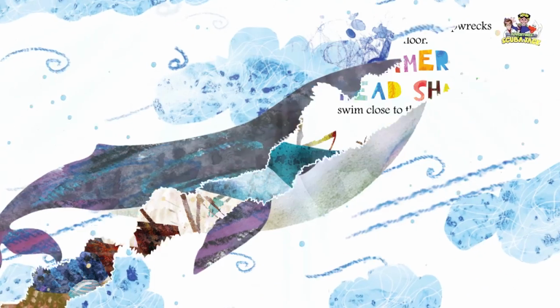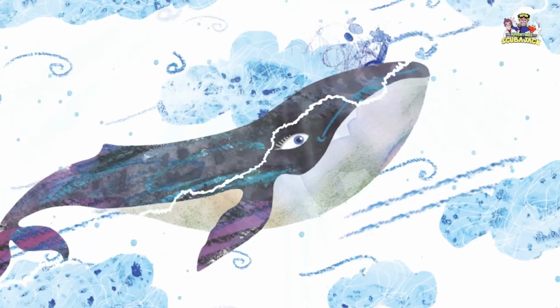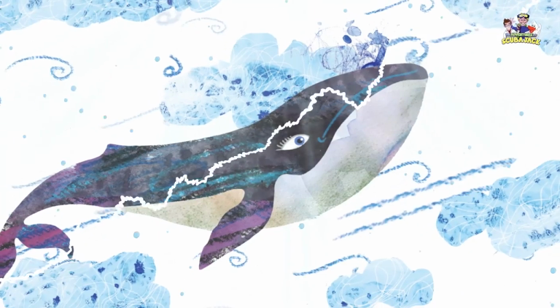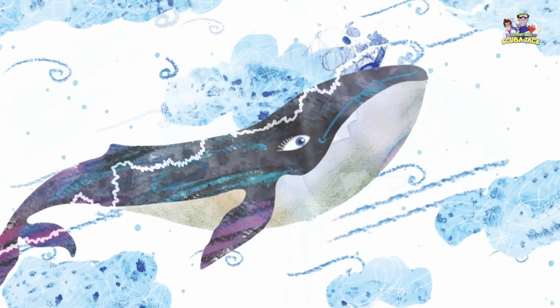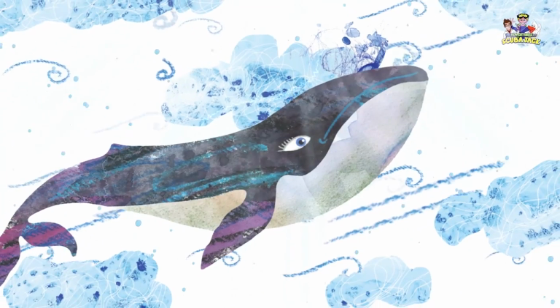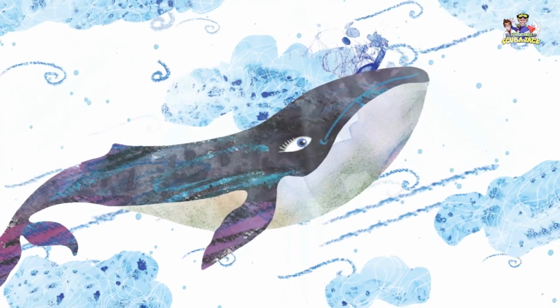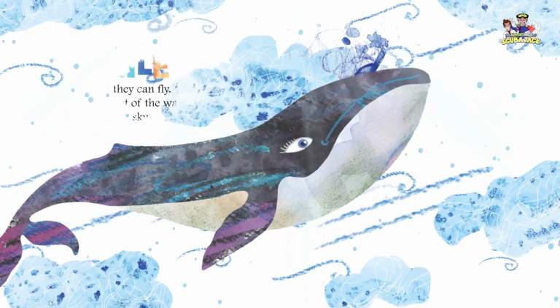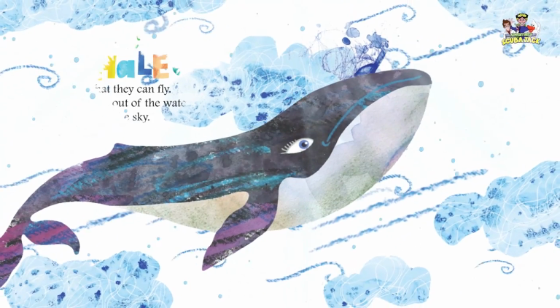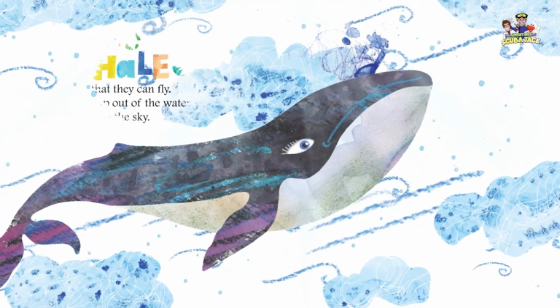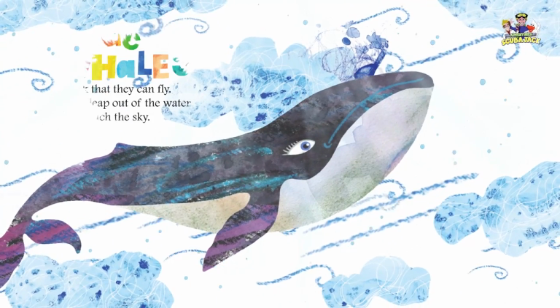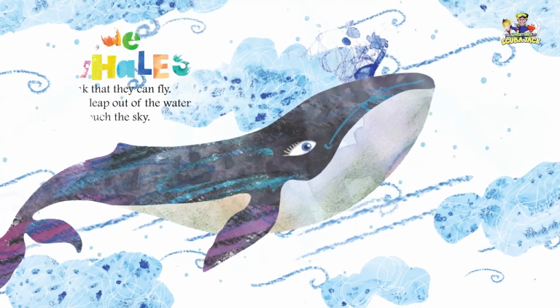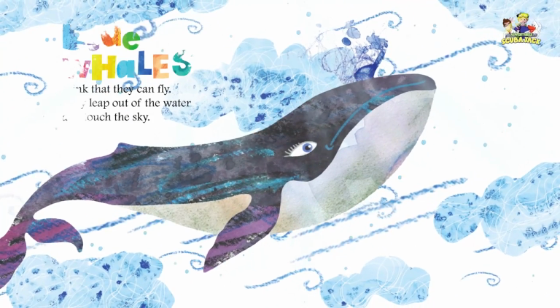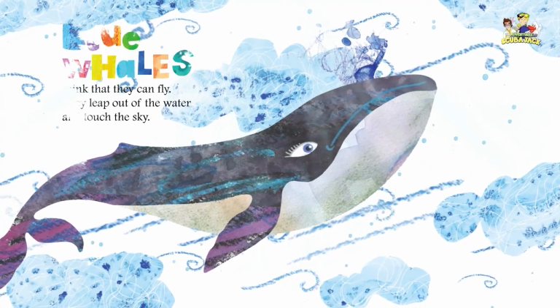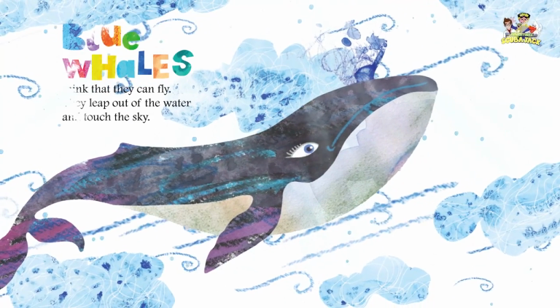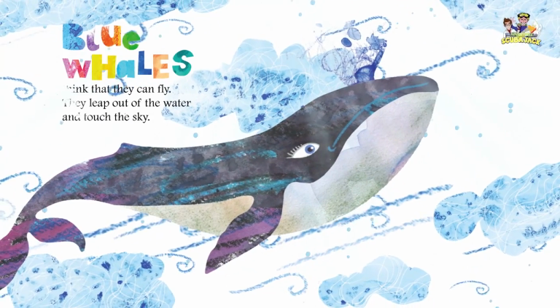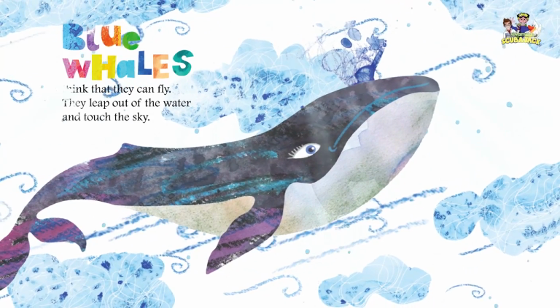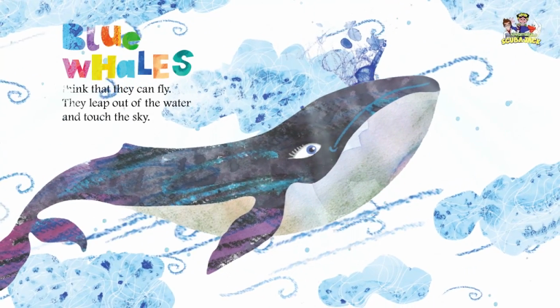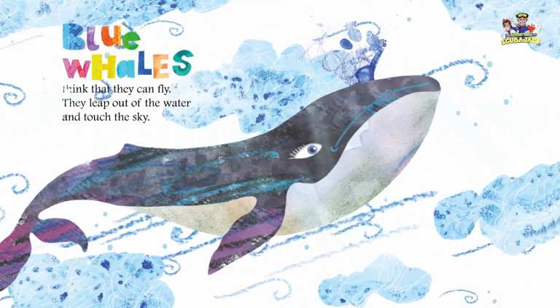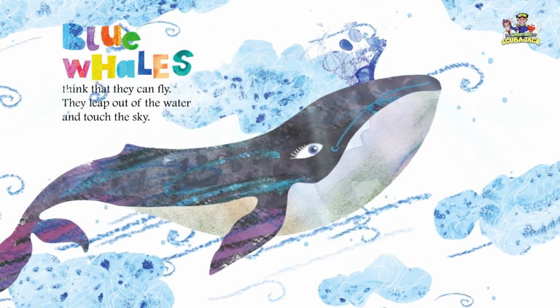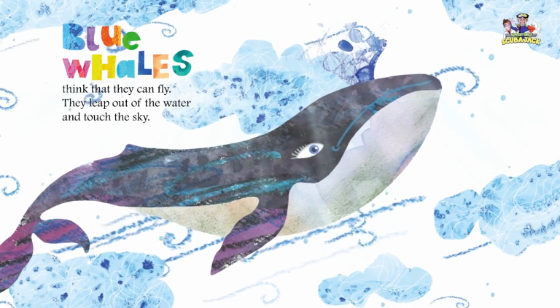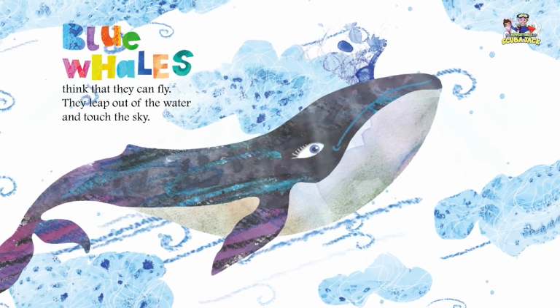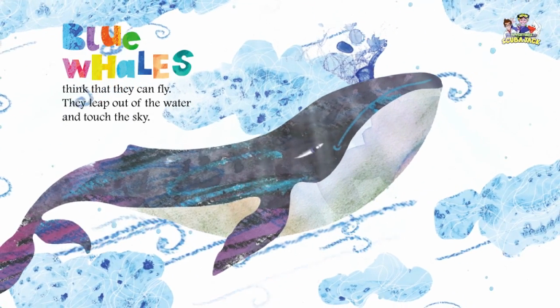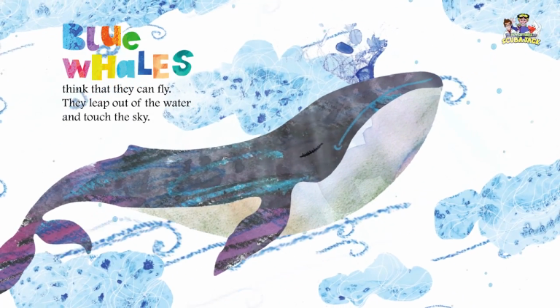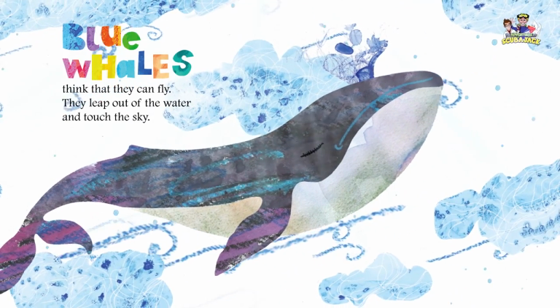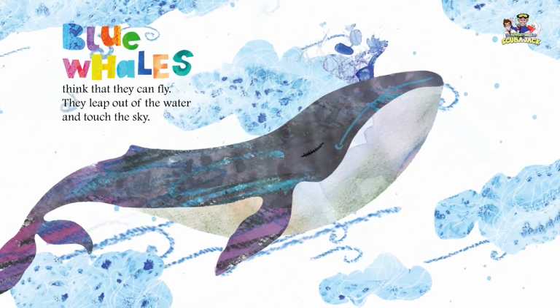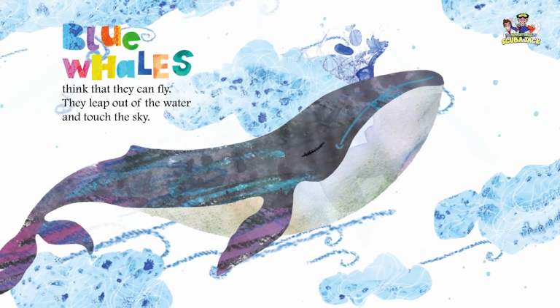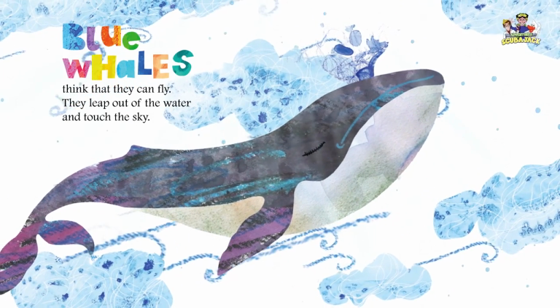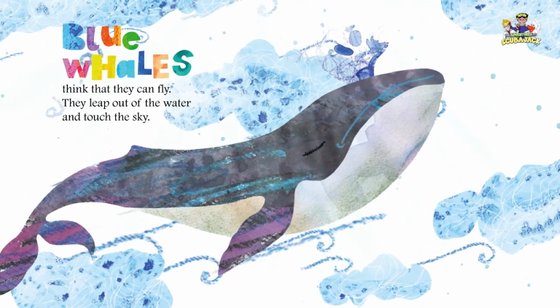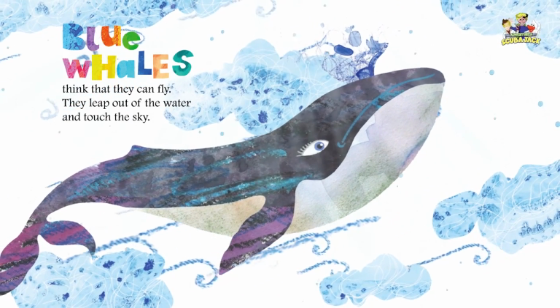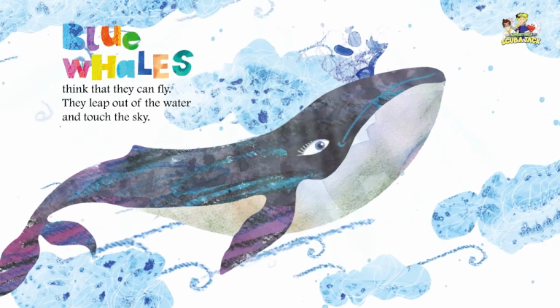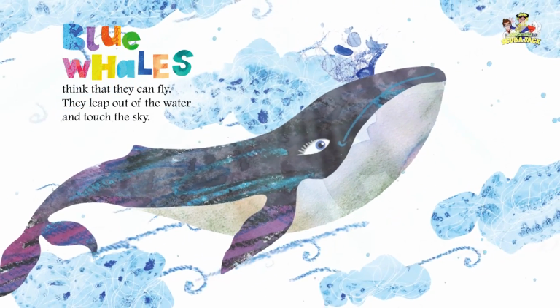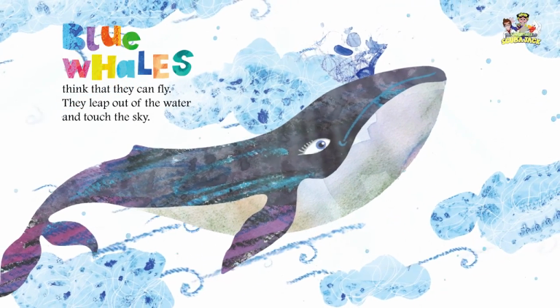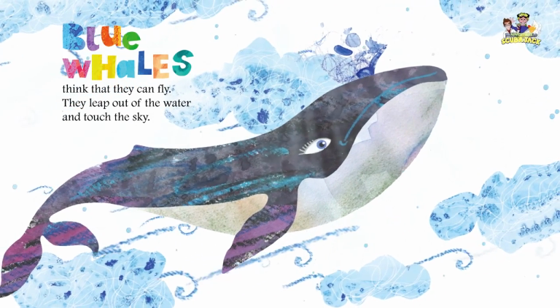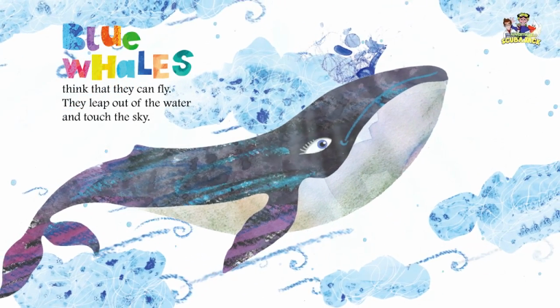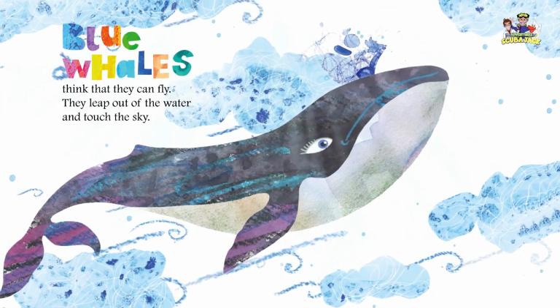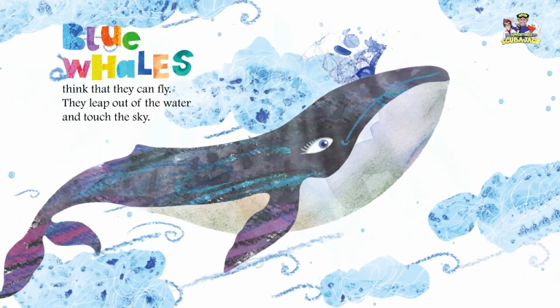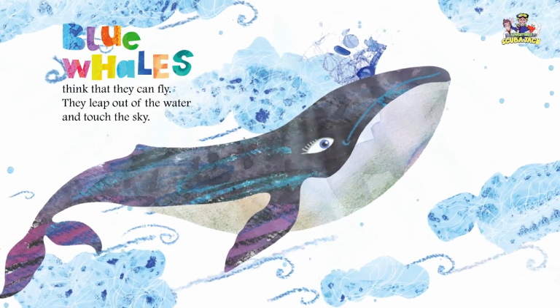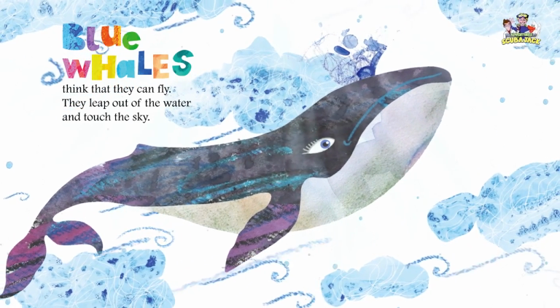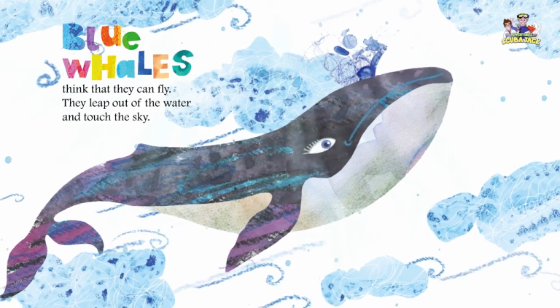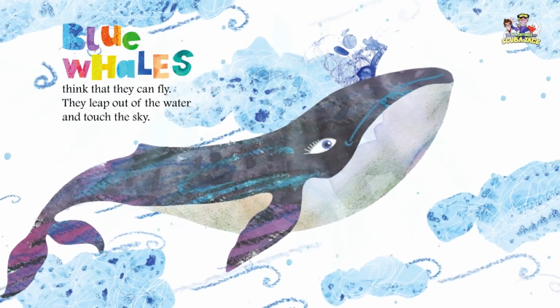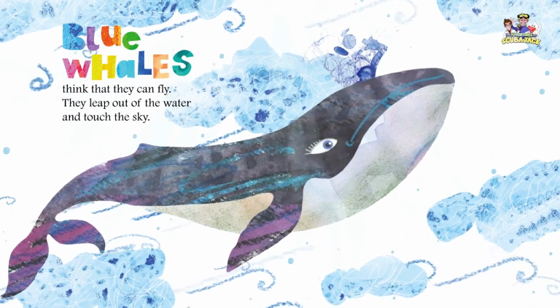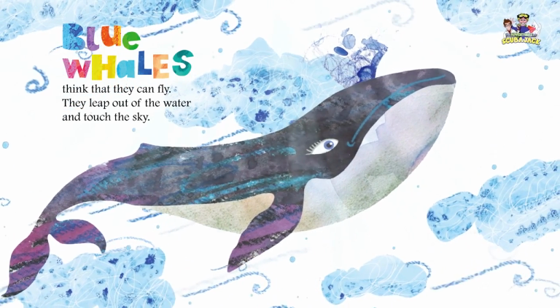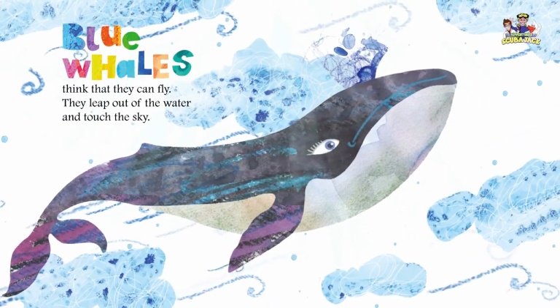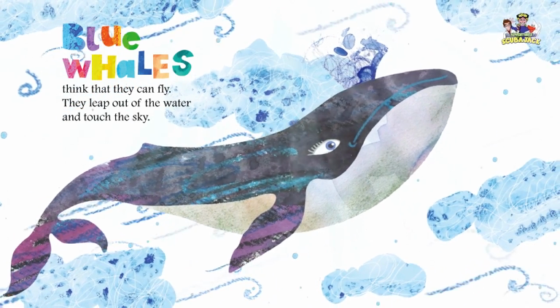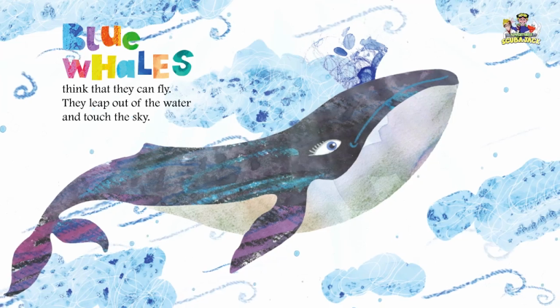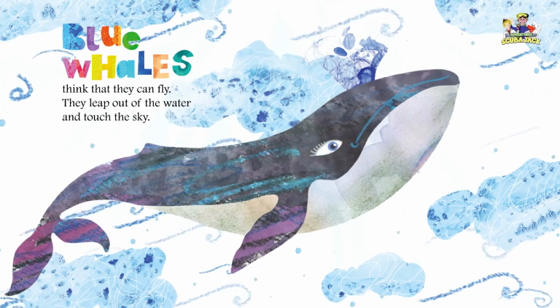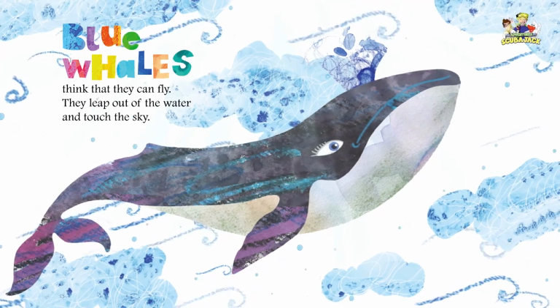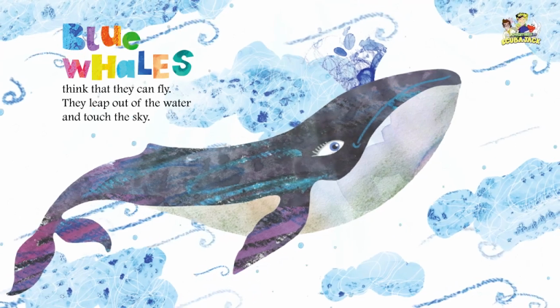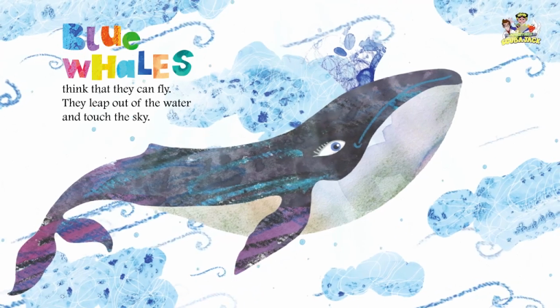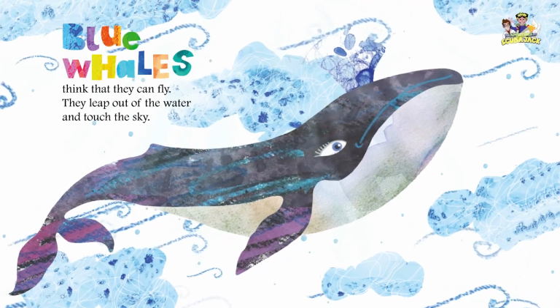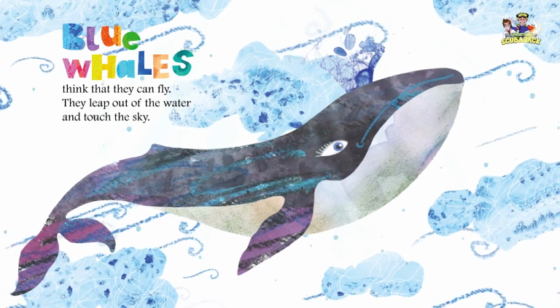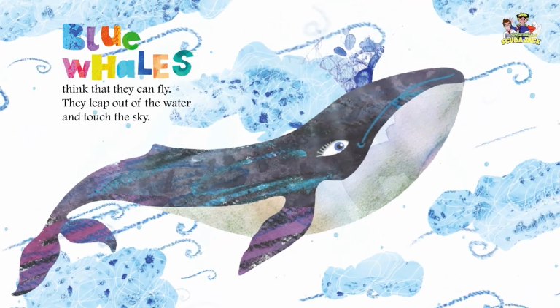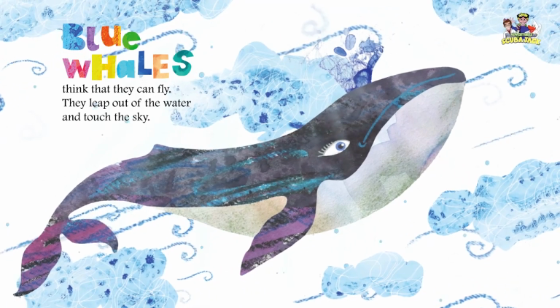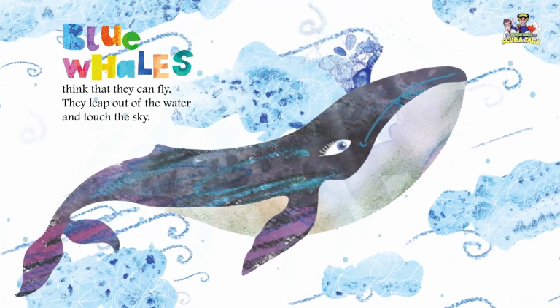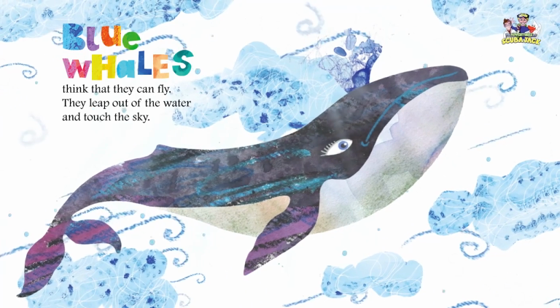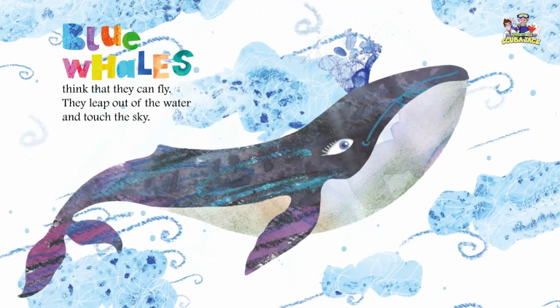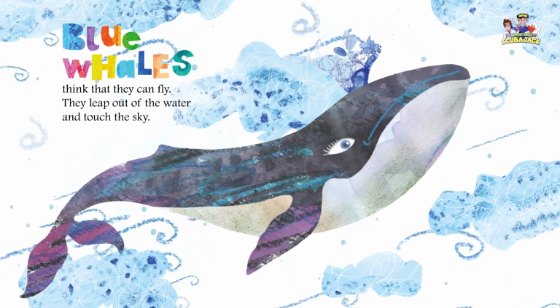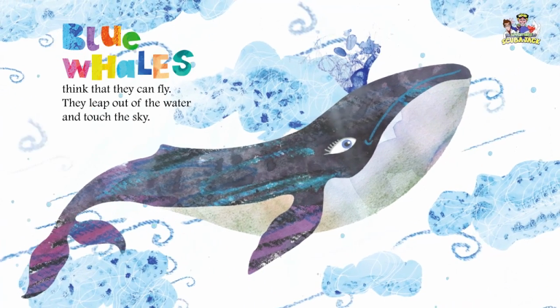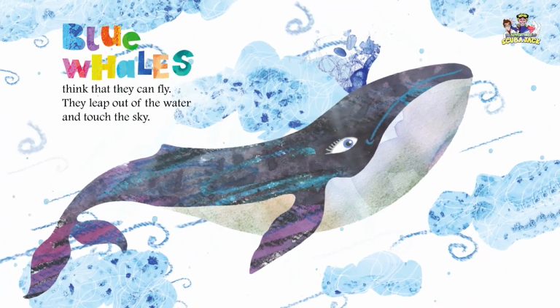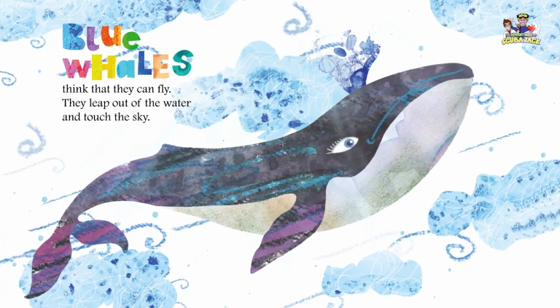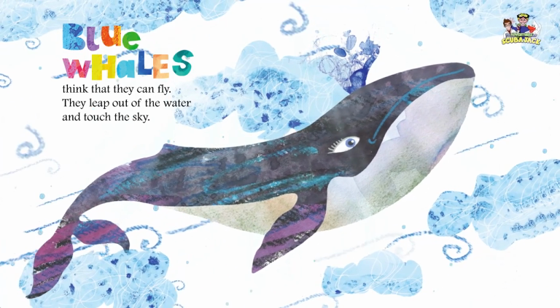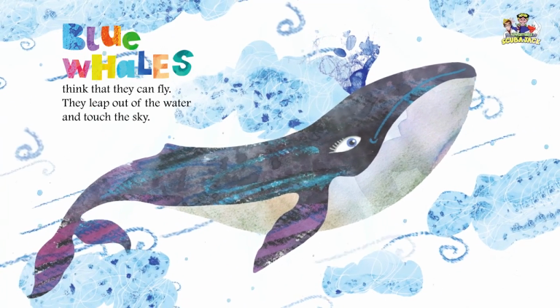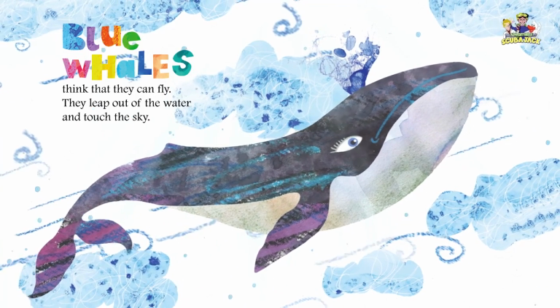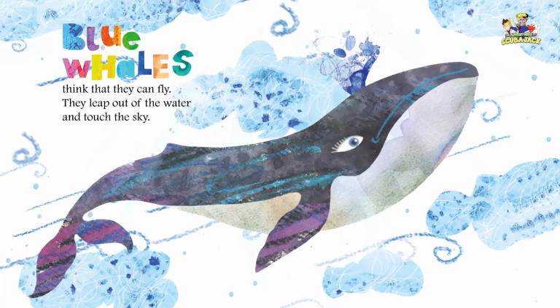Blue whales think that they can fly. They leap out of the water and touch the sky.